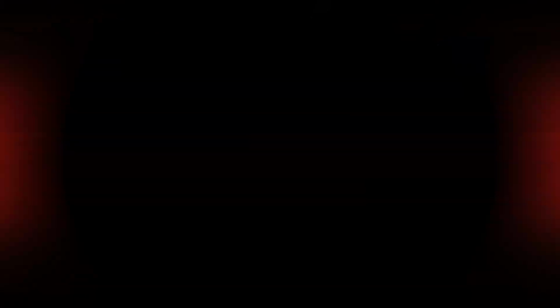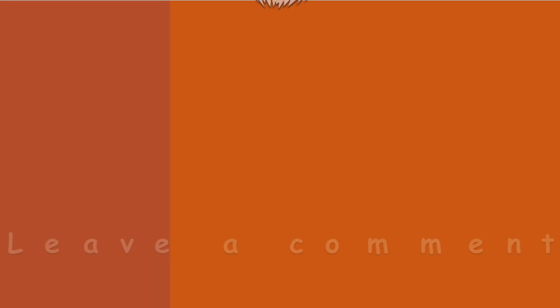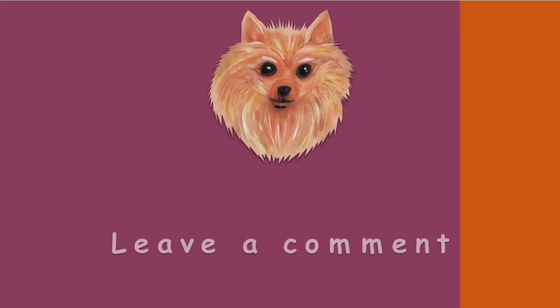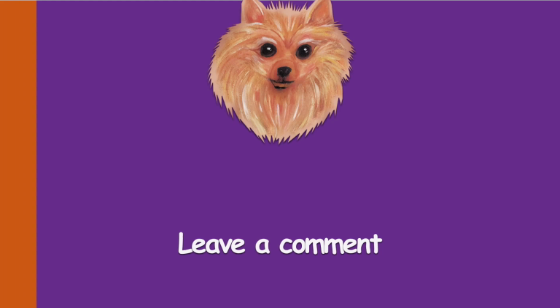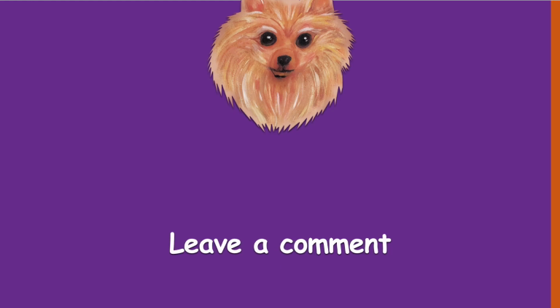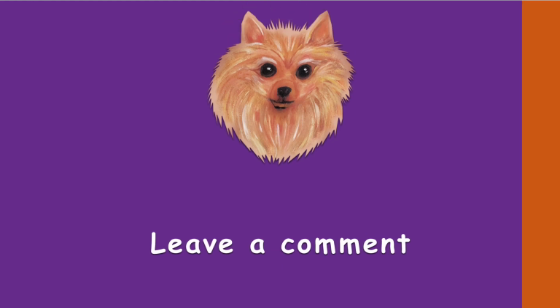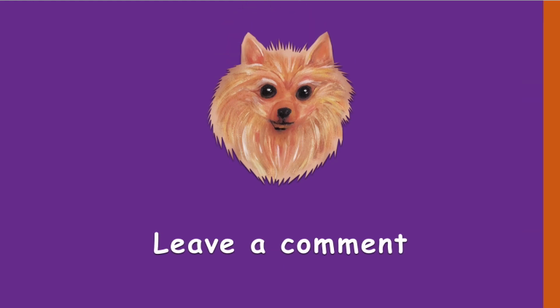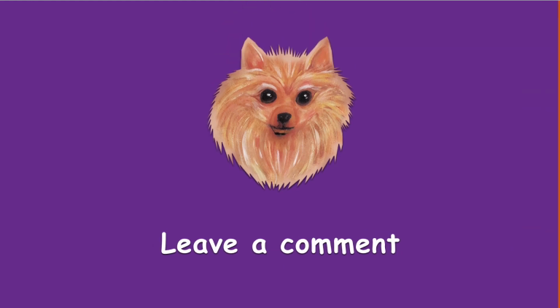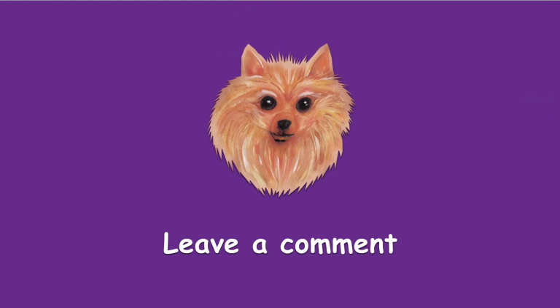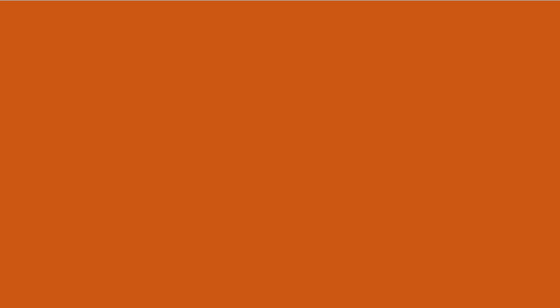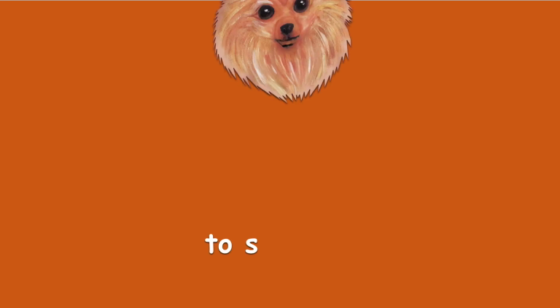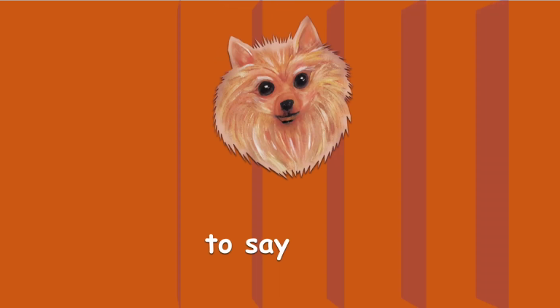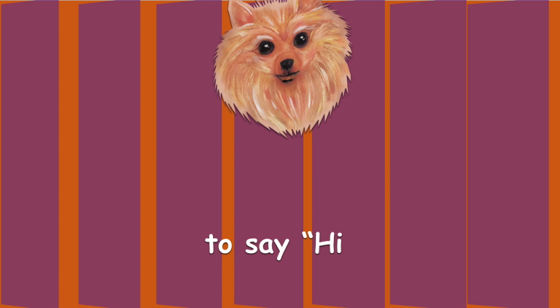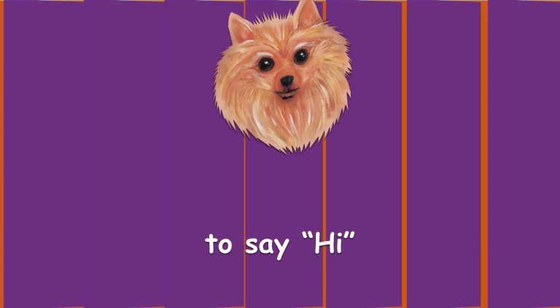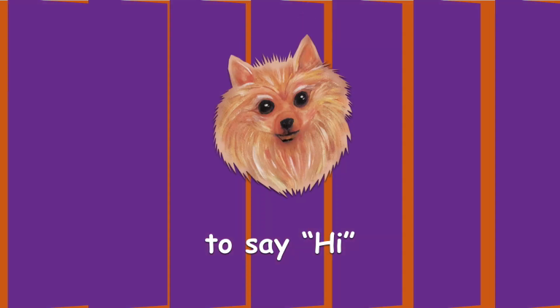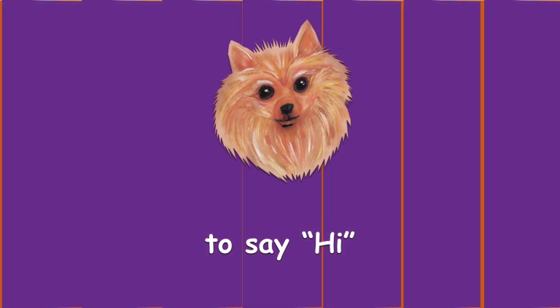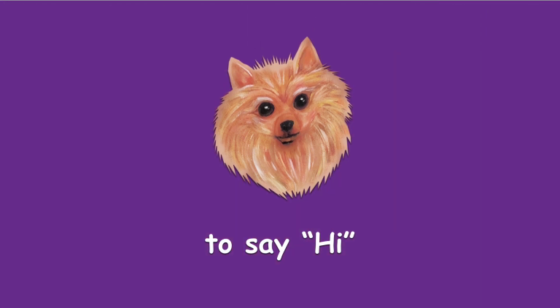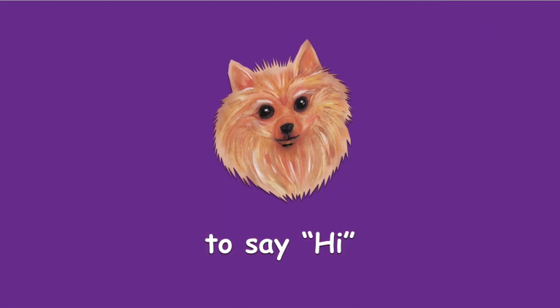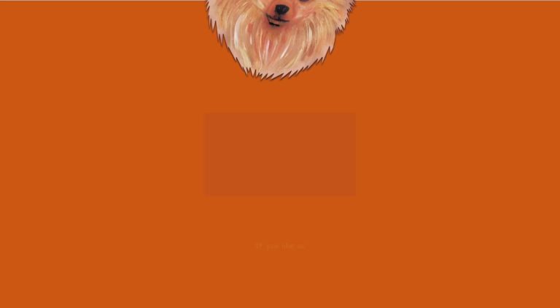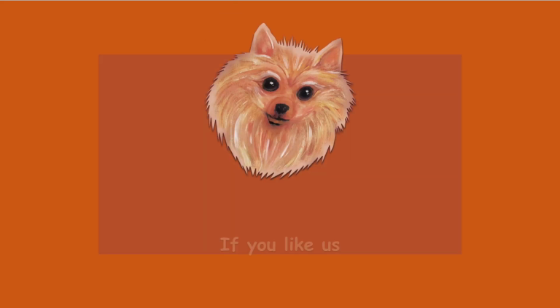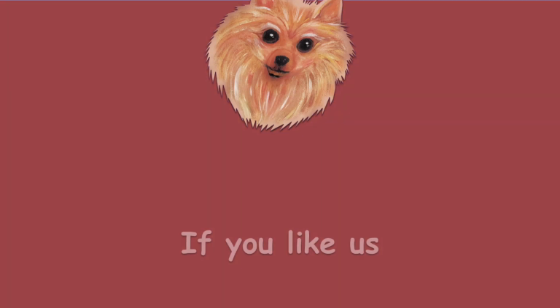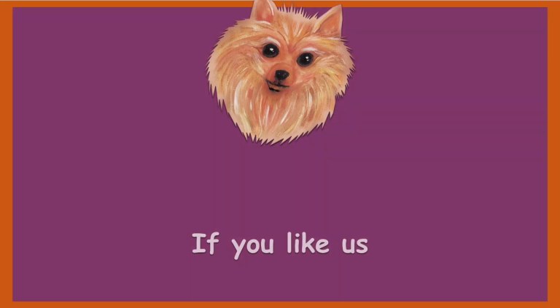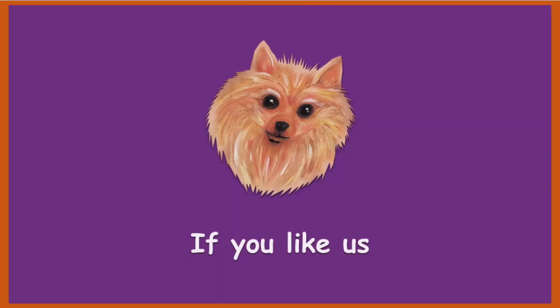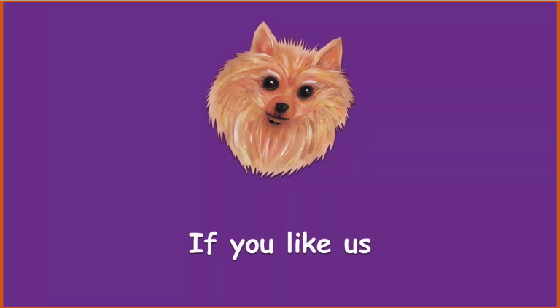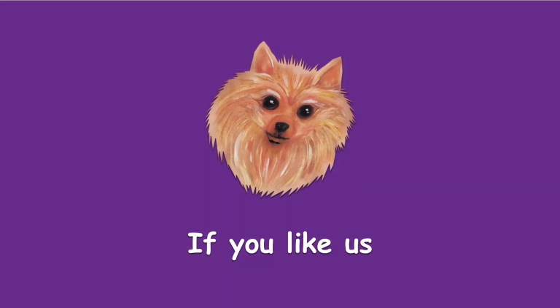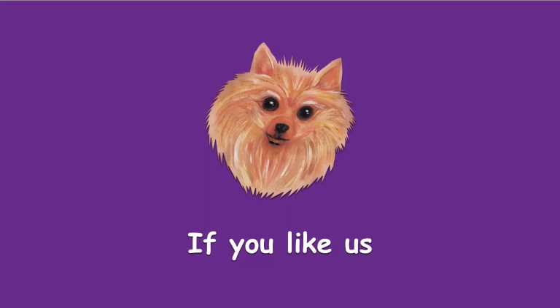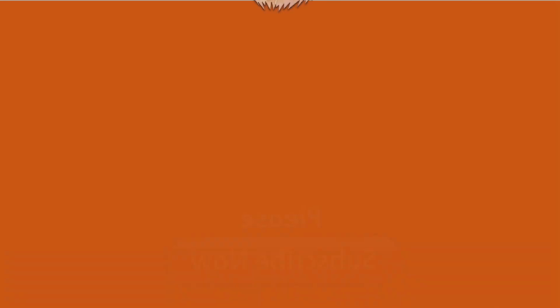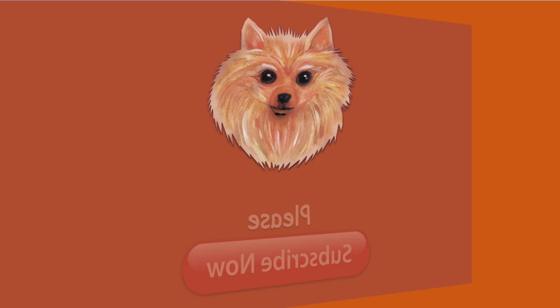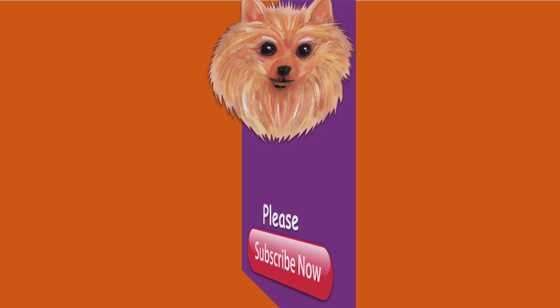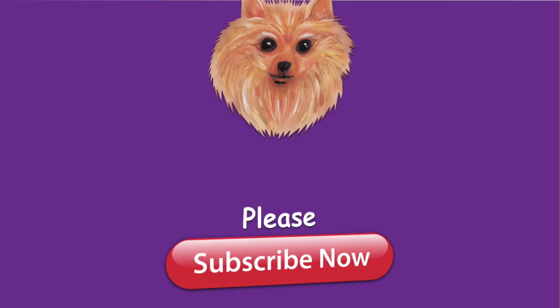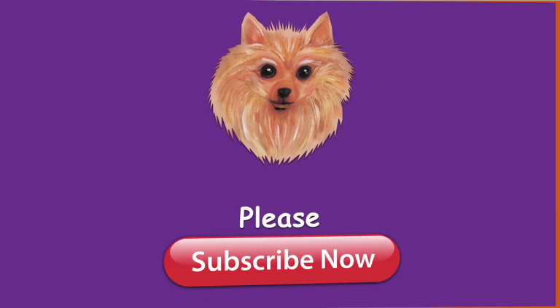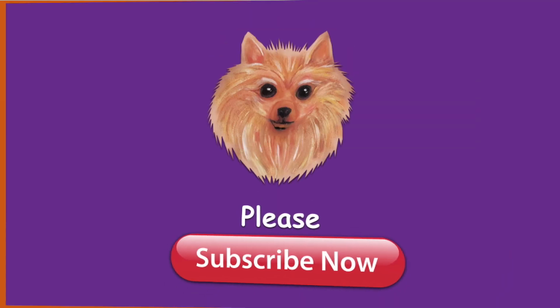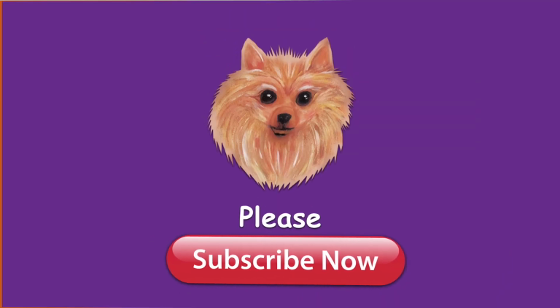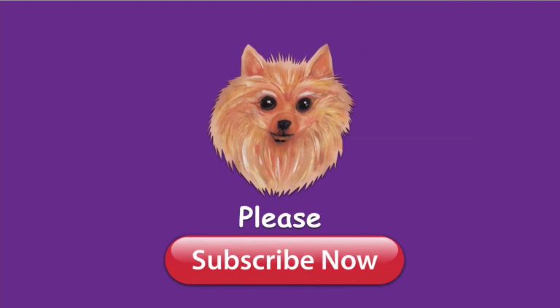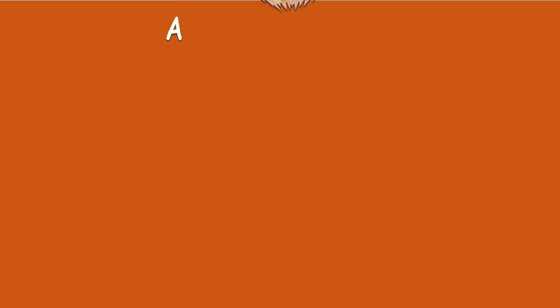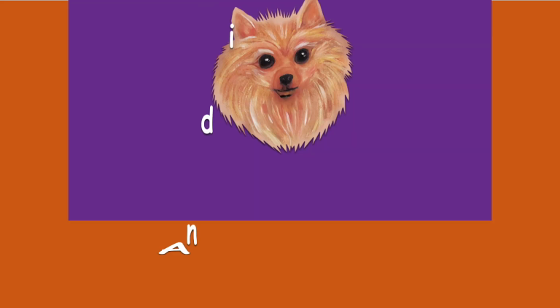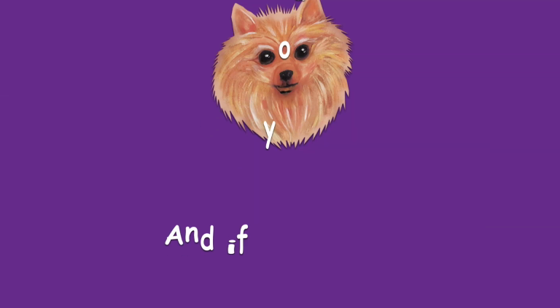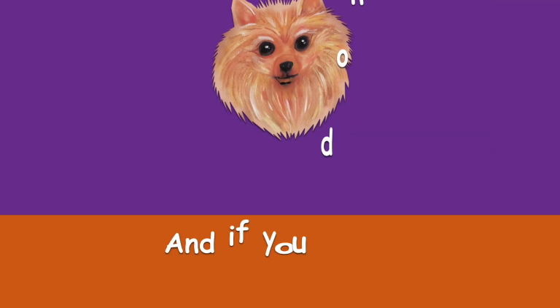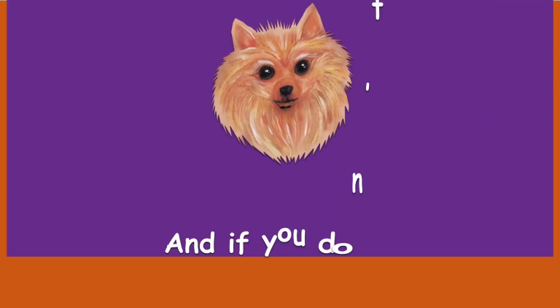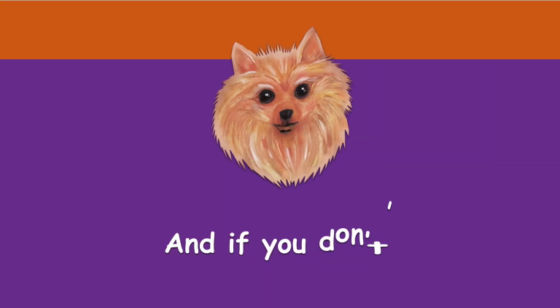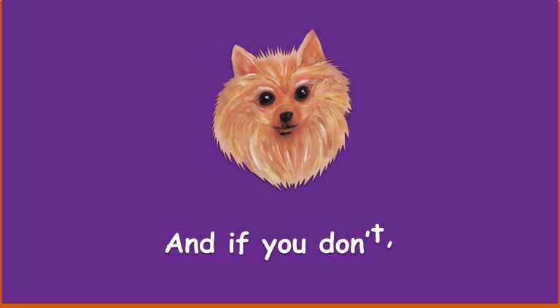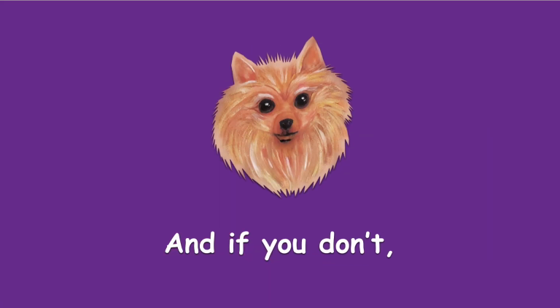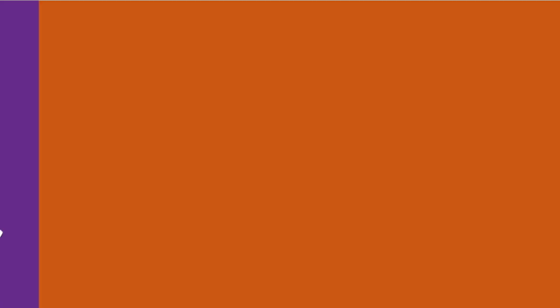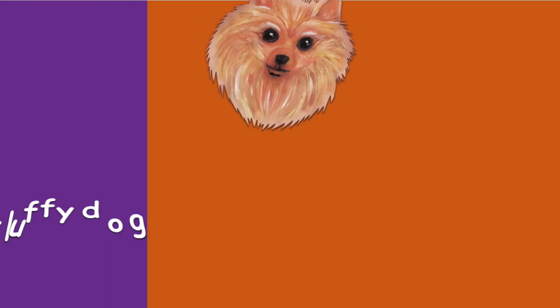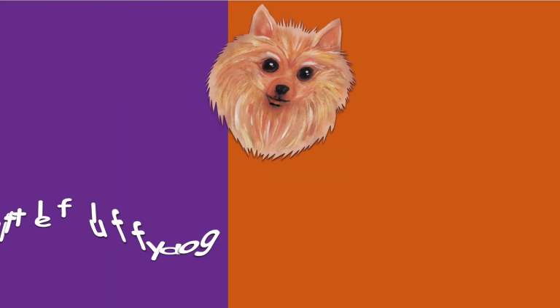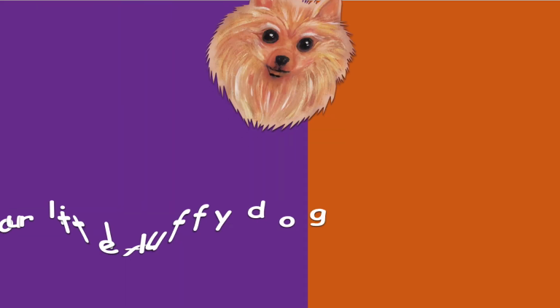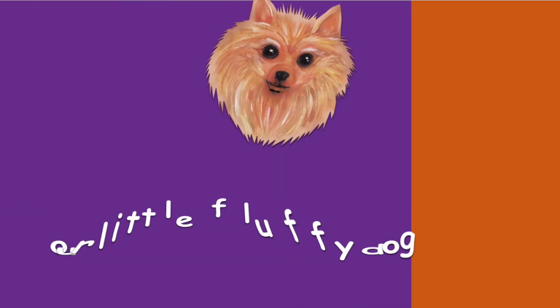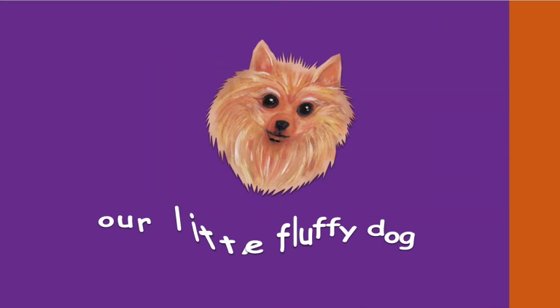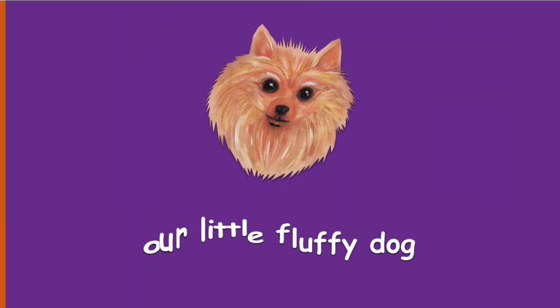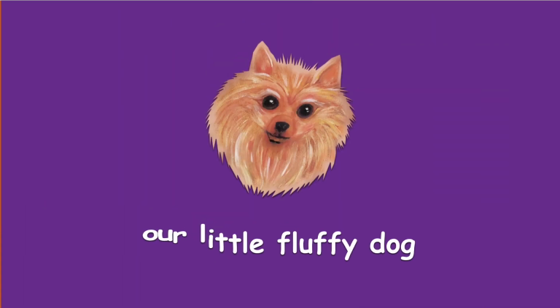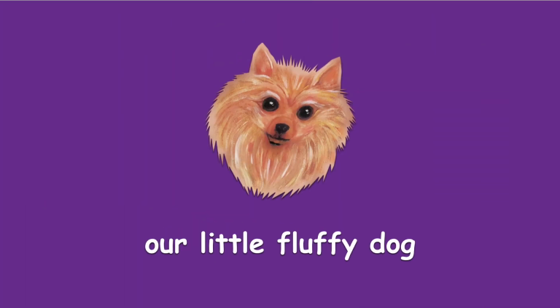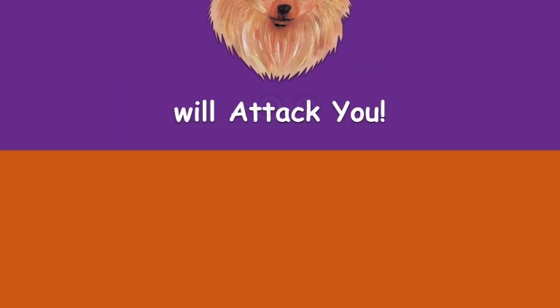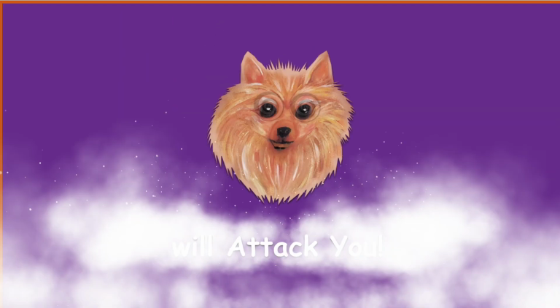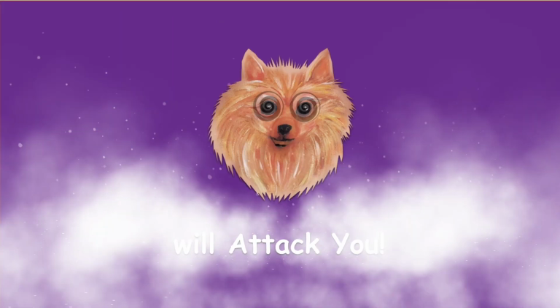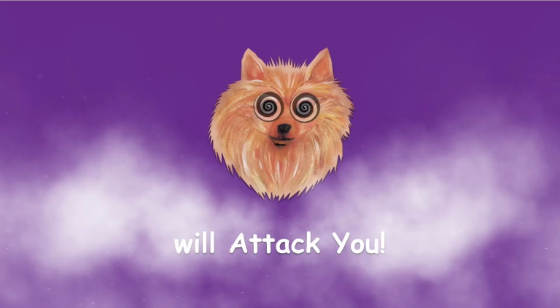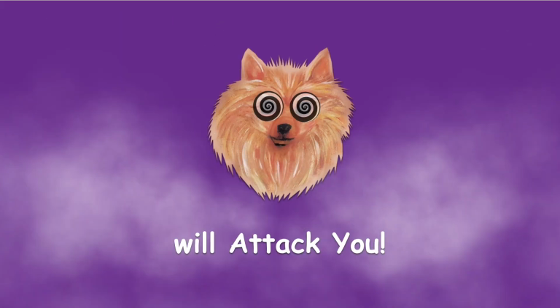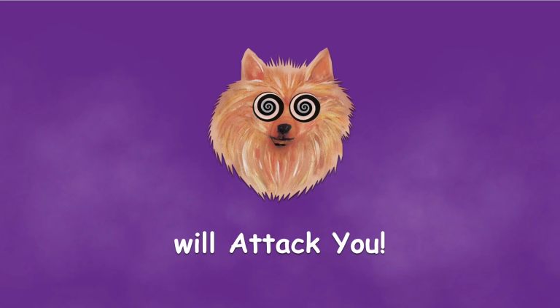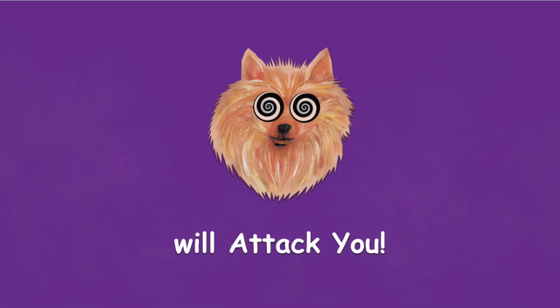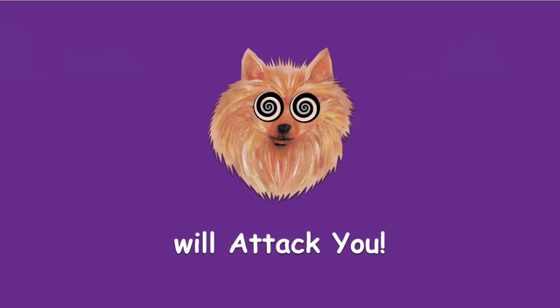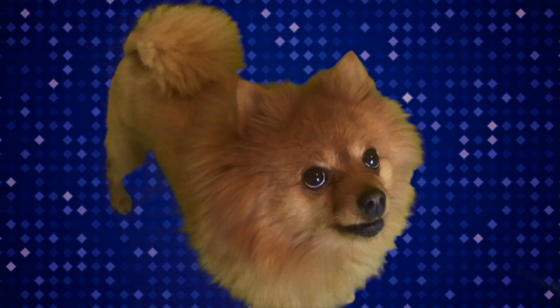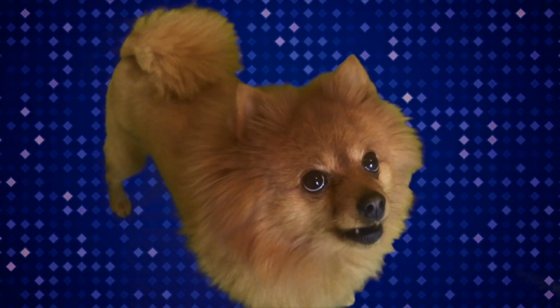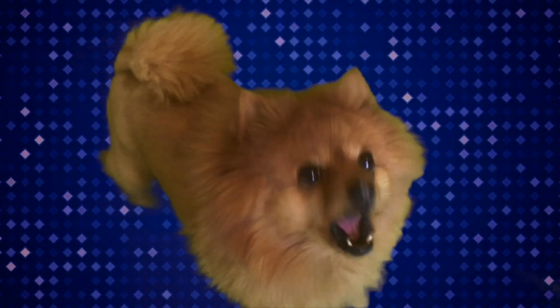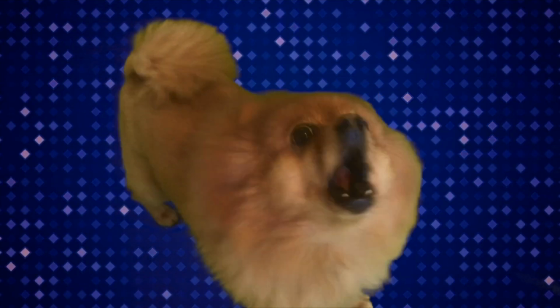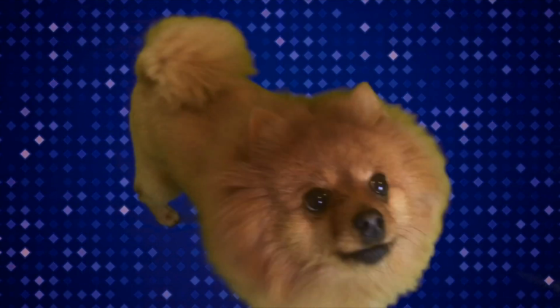Leave a comment to say hi. If you like us, please subscribe. And if you don't, our little fluffy dog will attack you. See you next time. Bye!